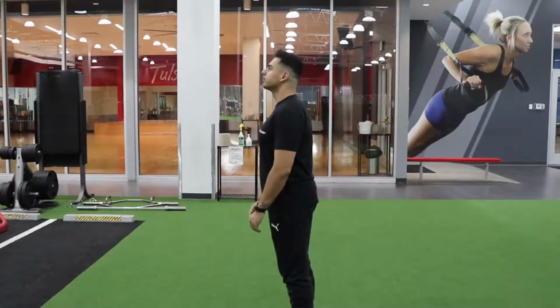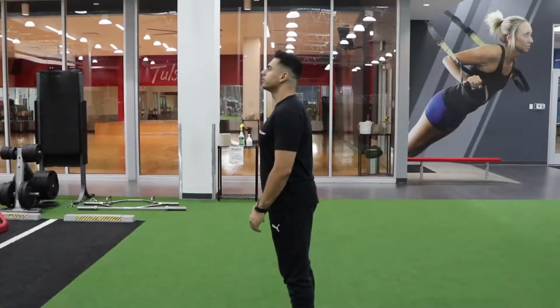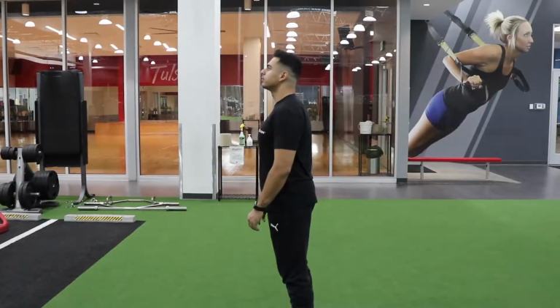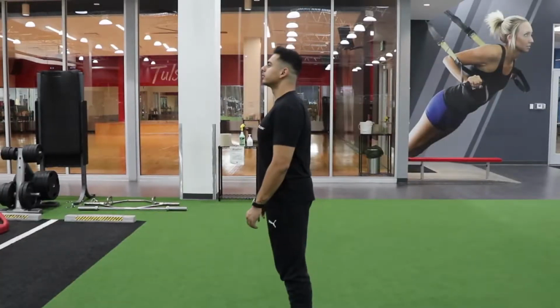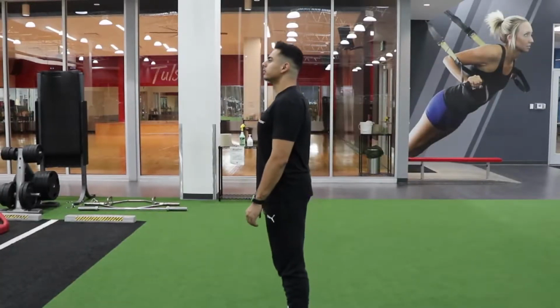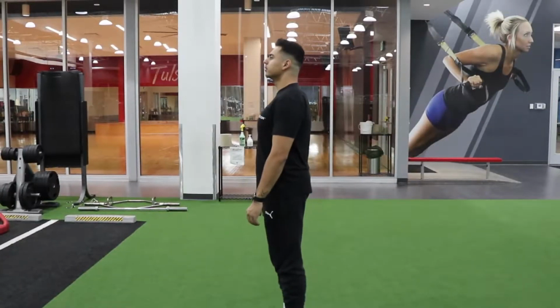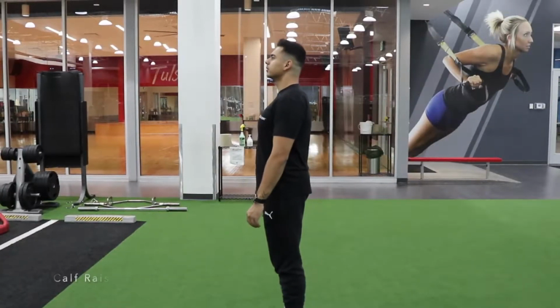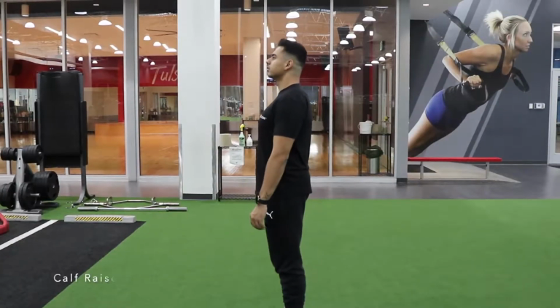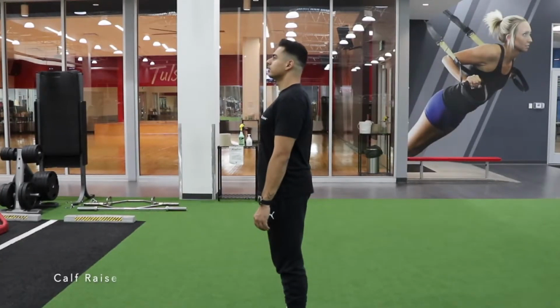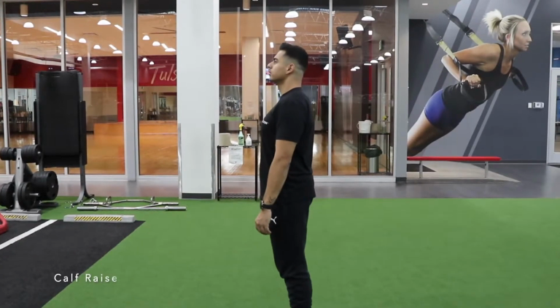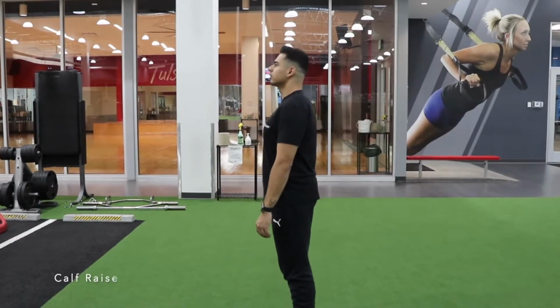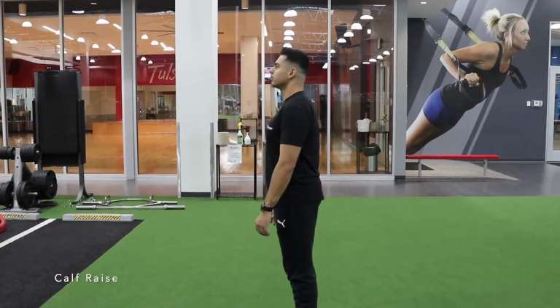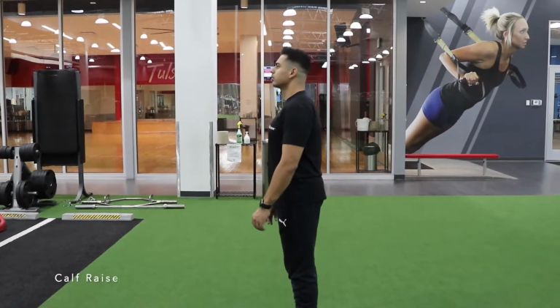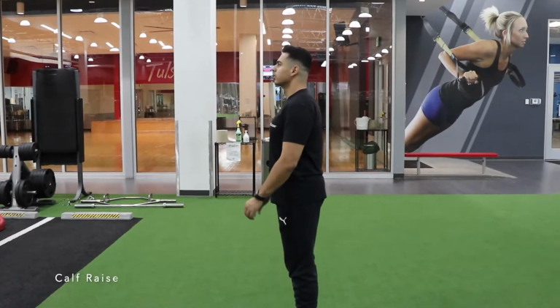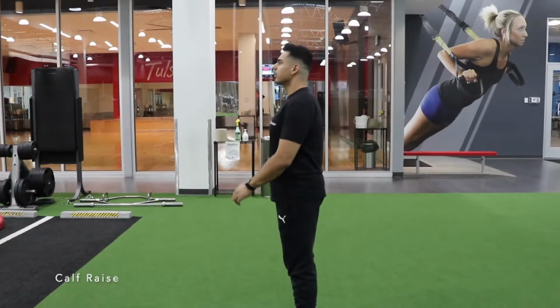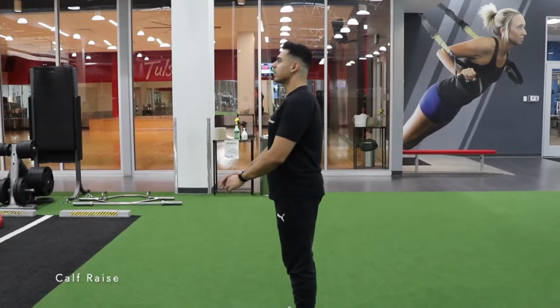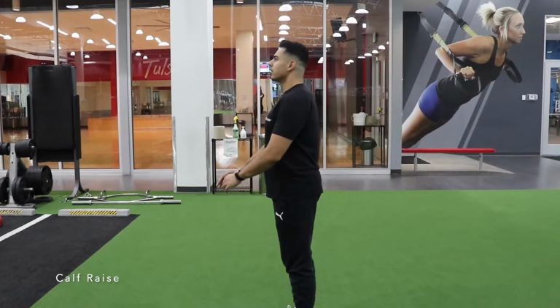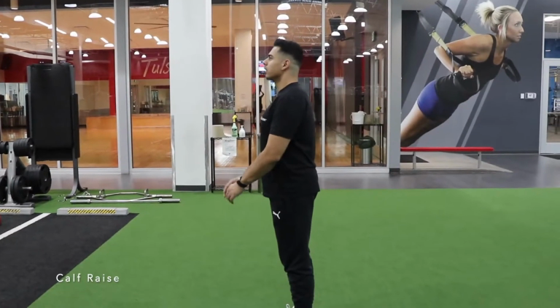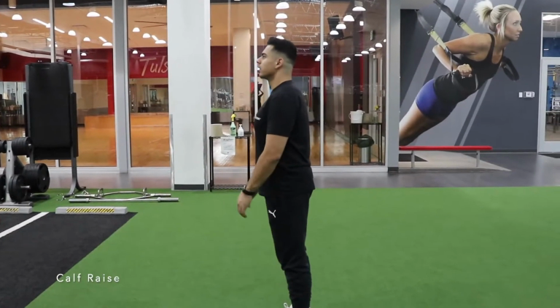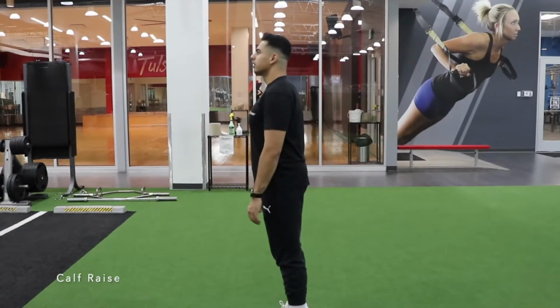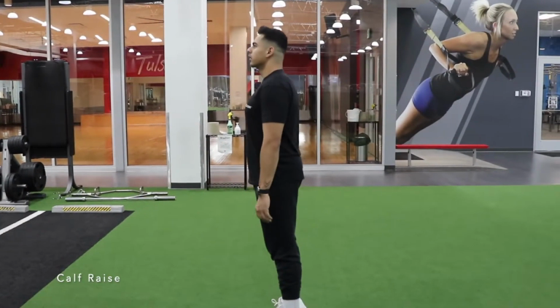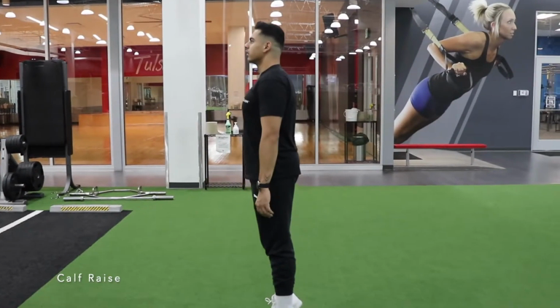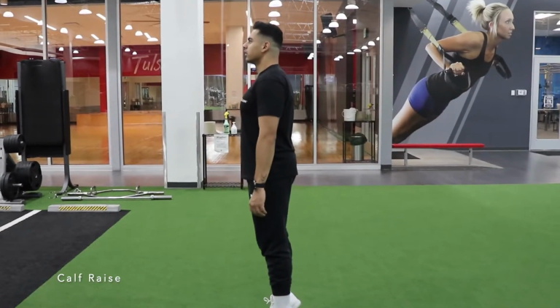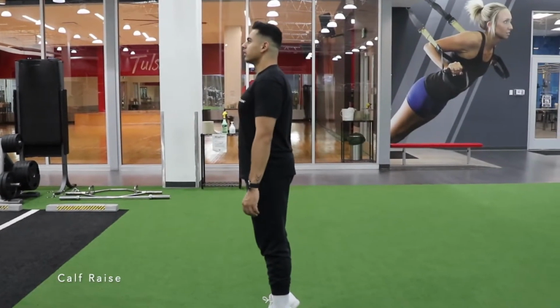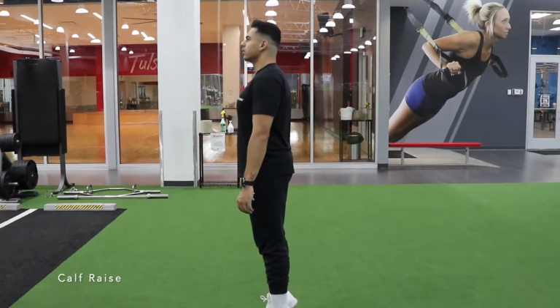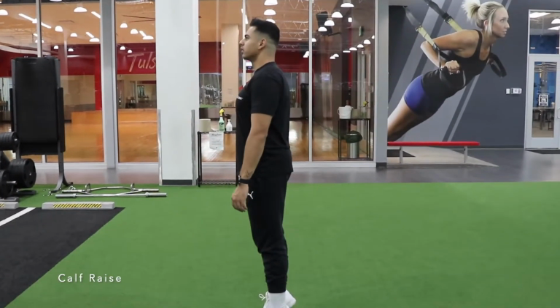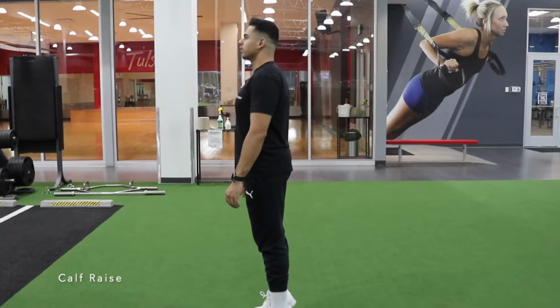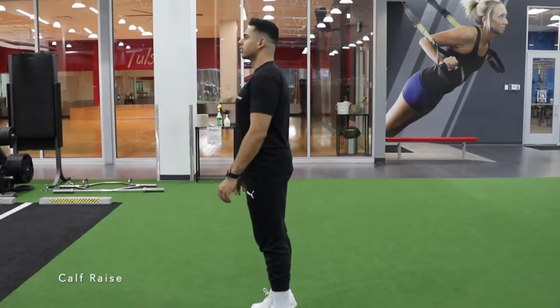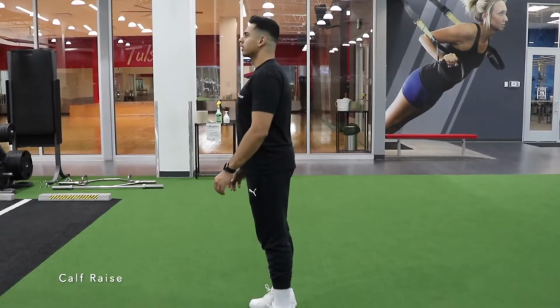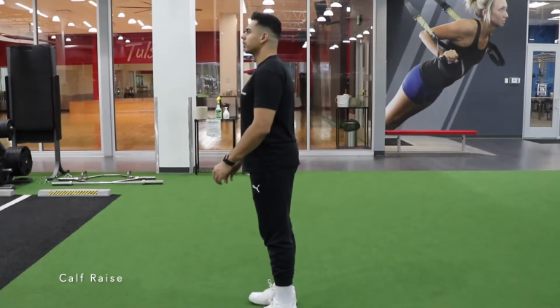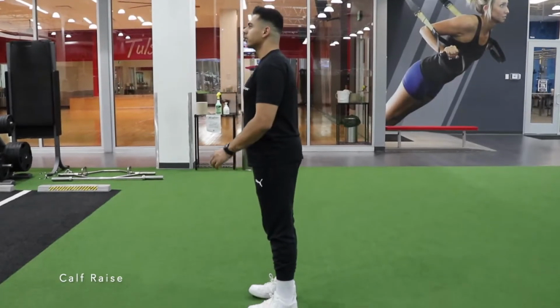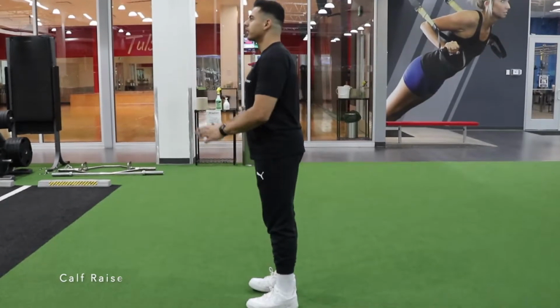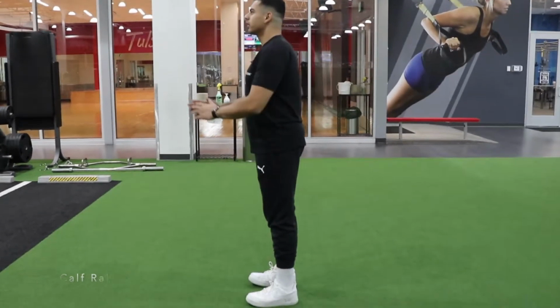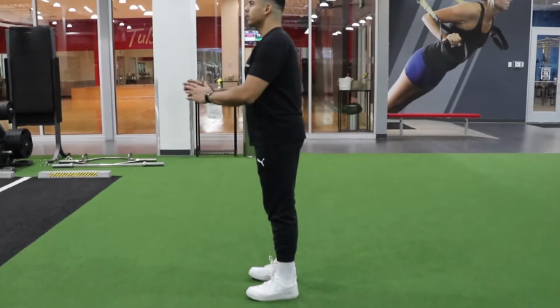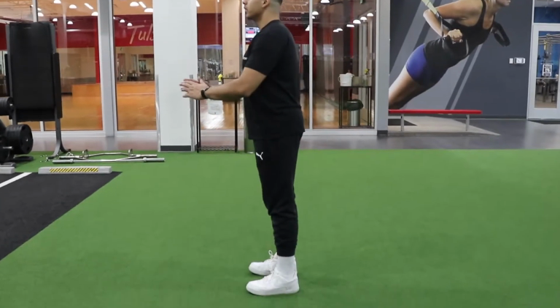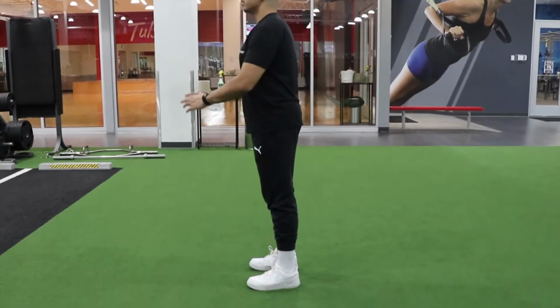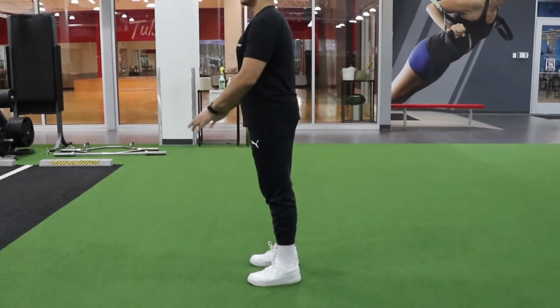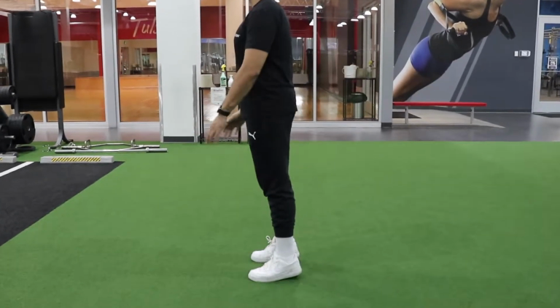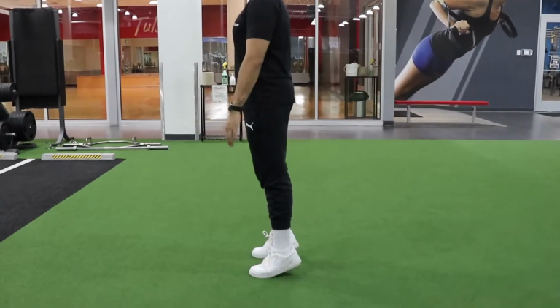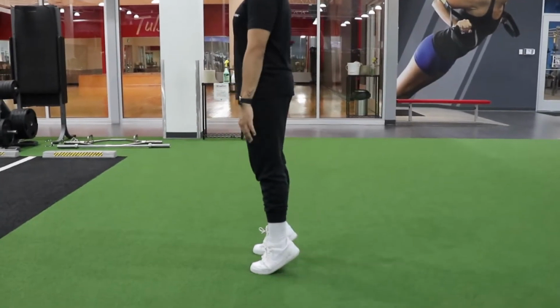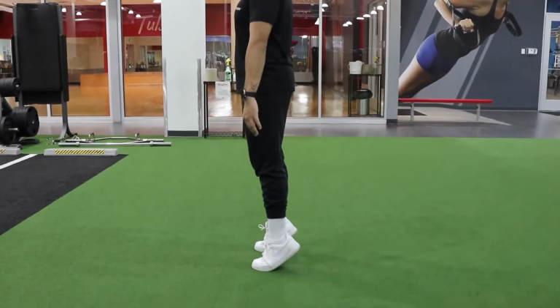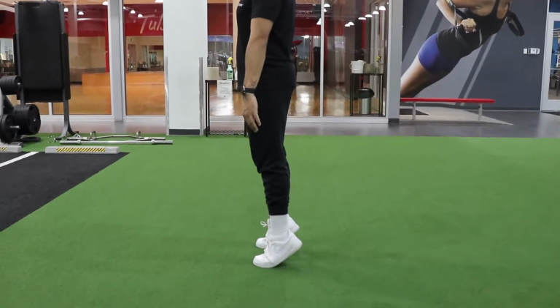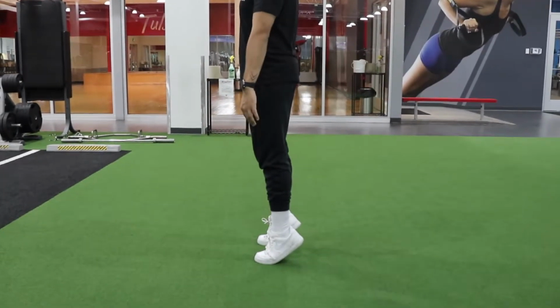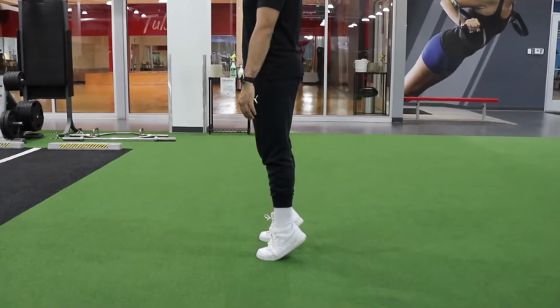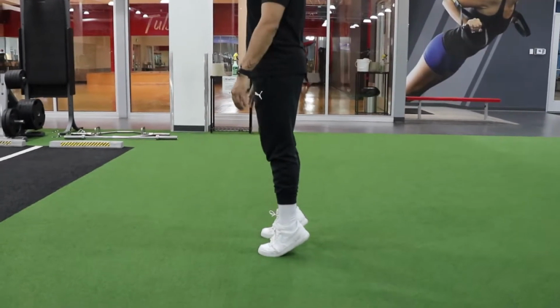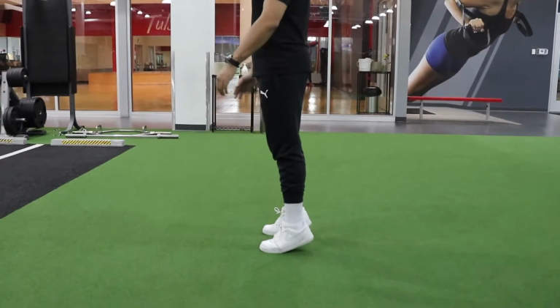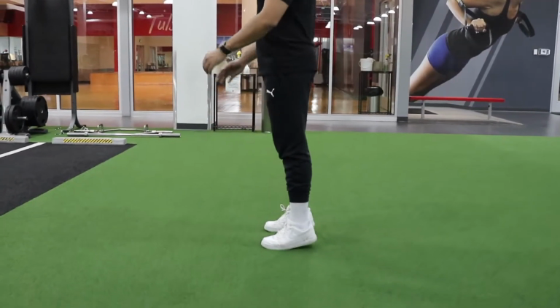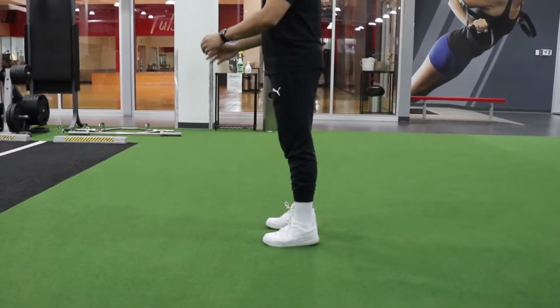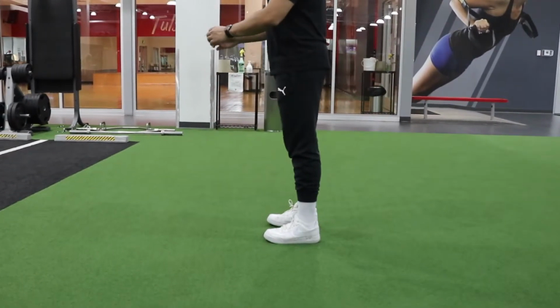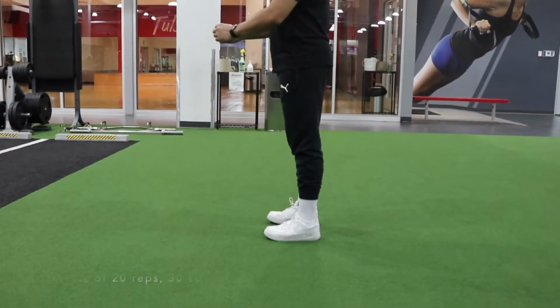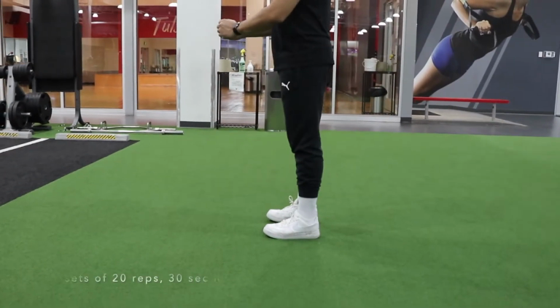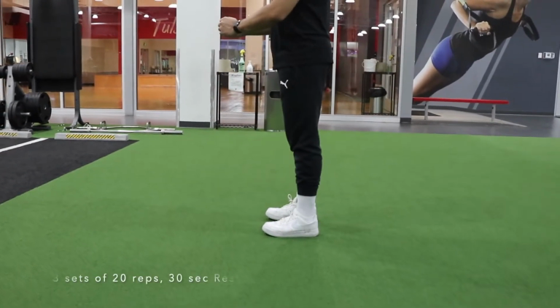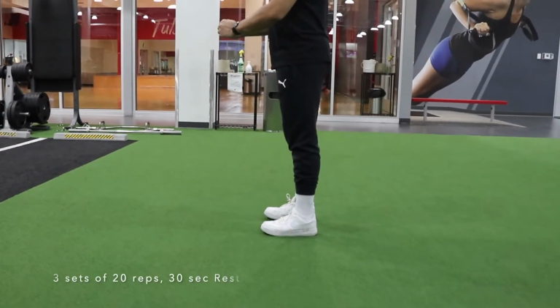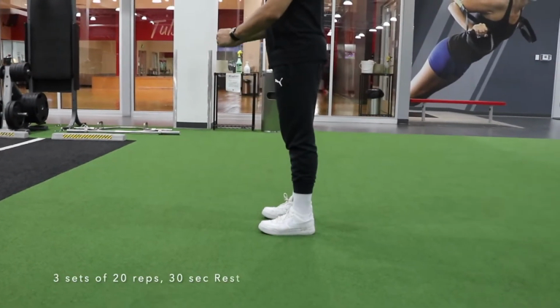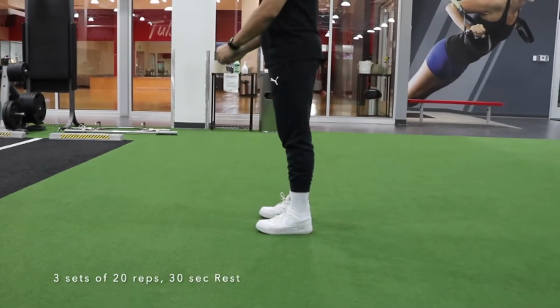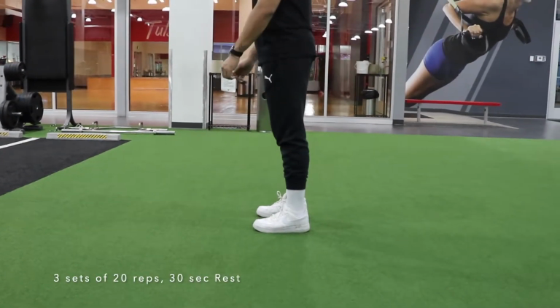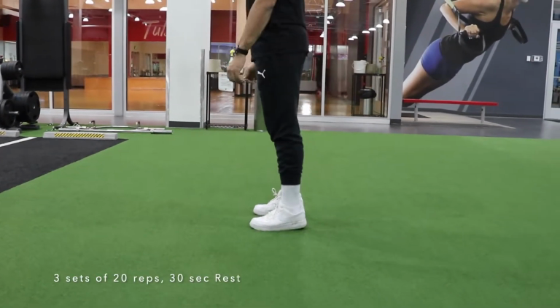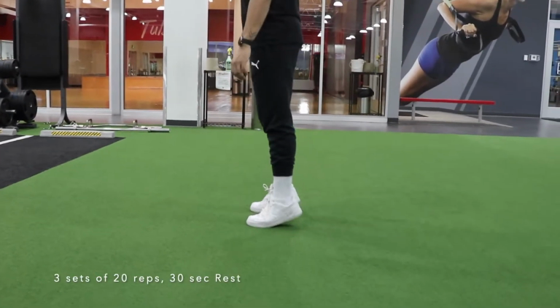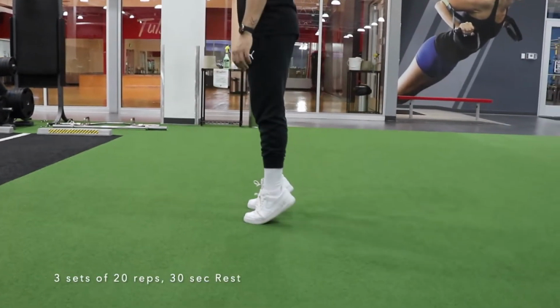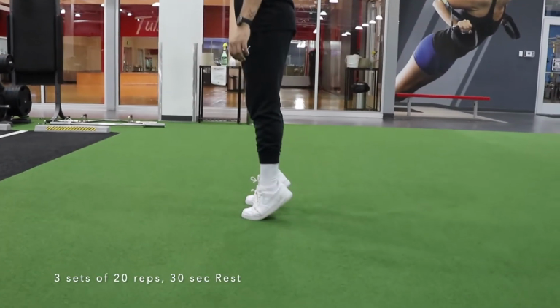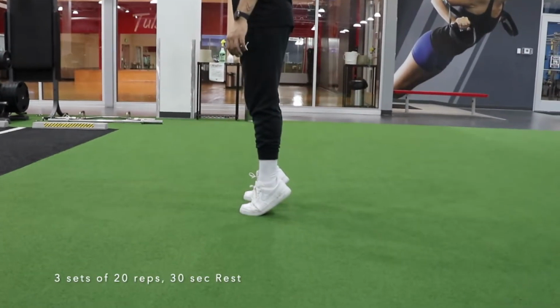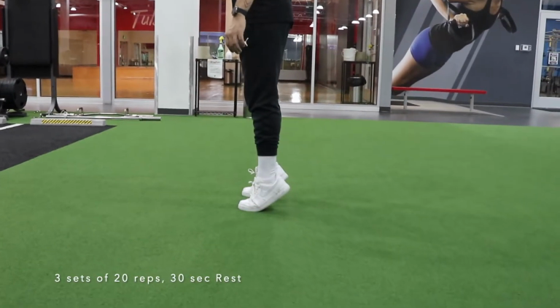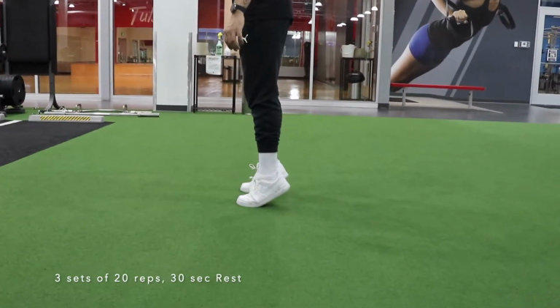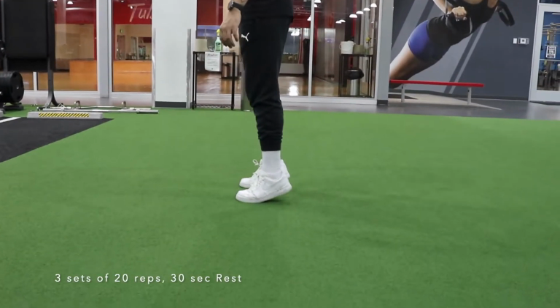We'll do some calf raises for three sets of 20 reps, followed by 30 seconds of rest.